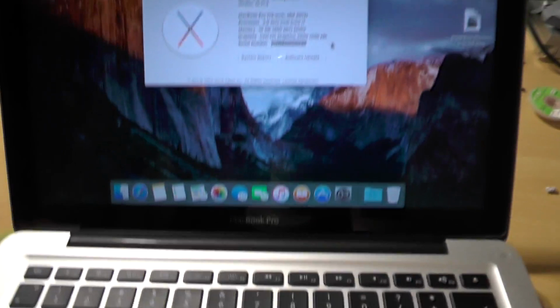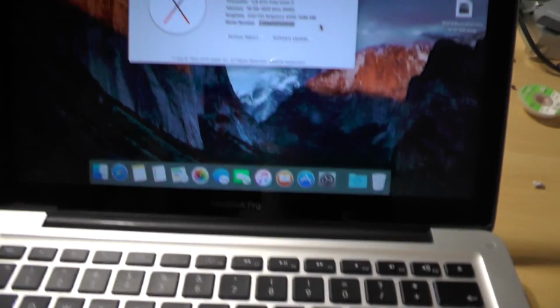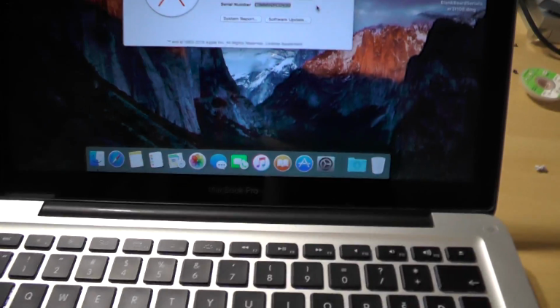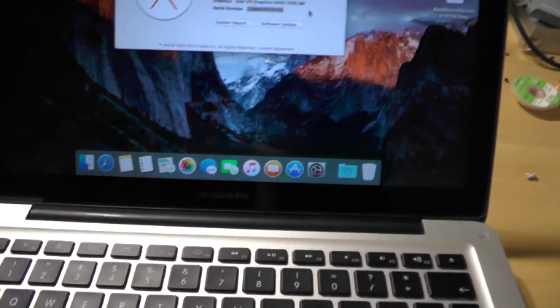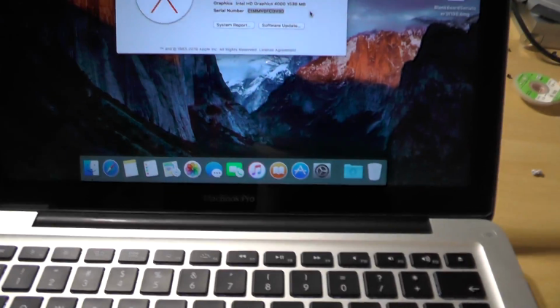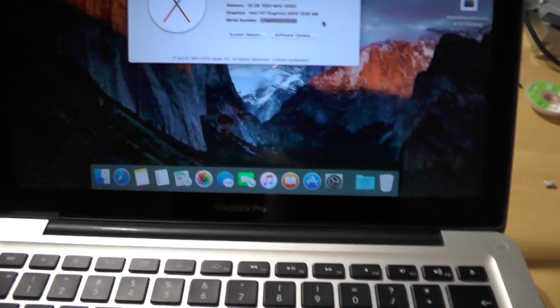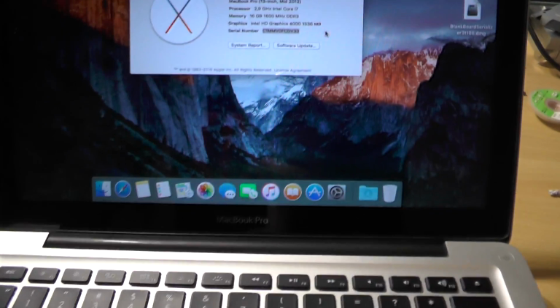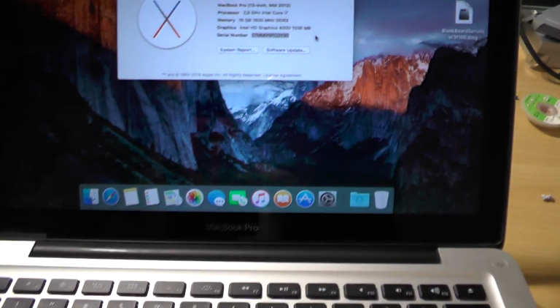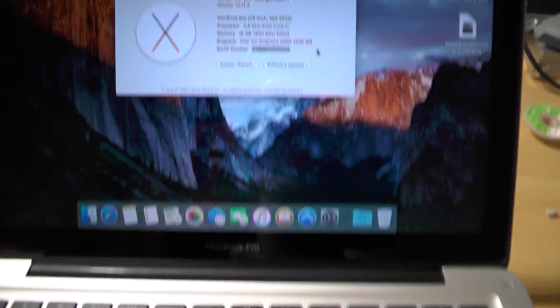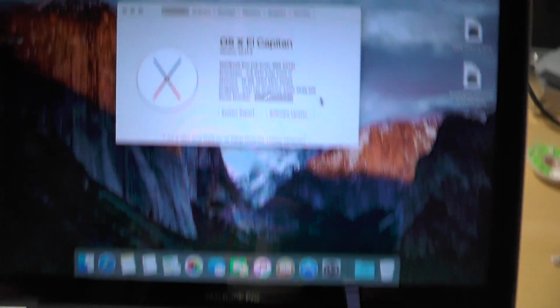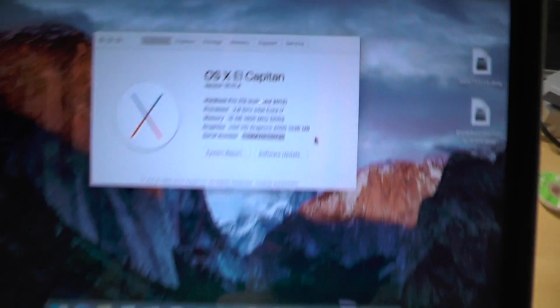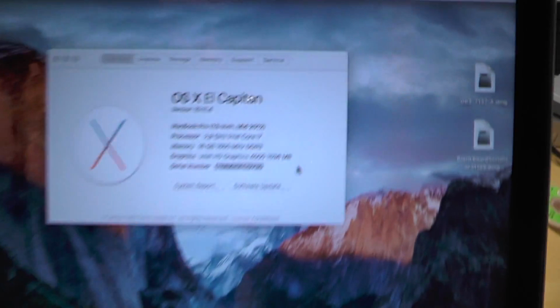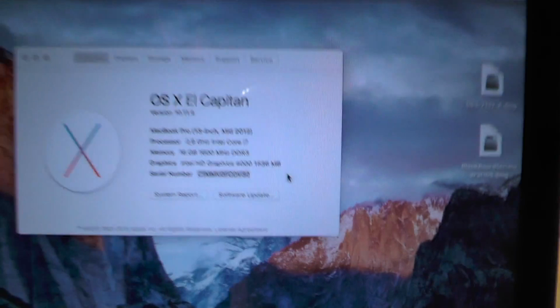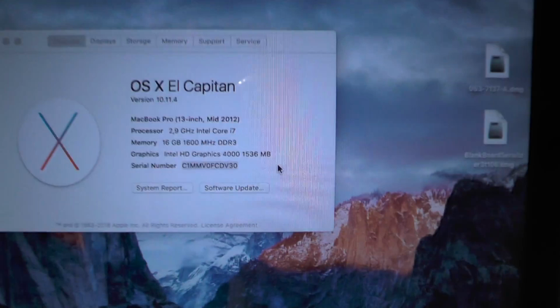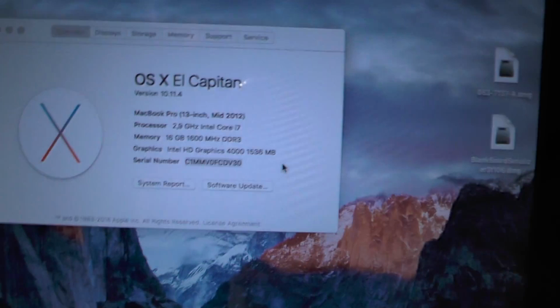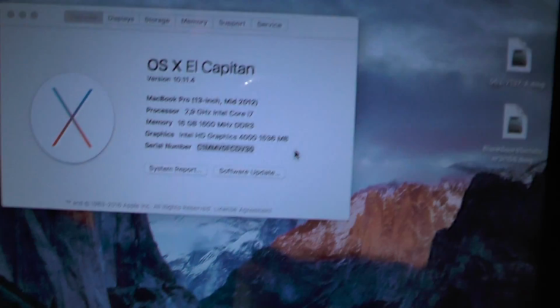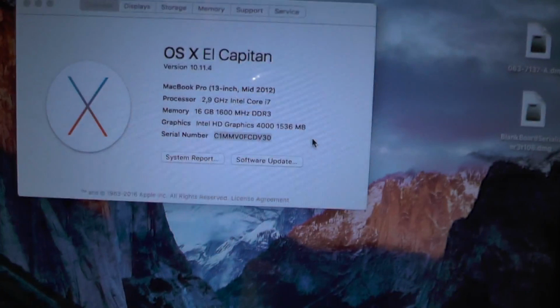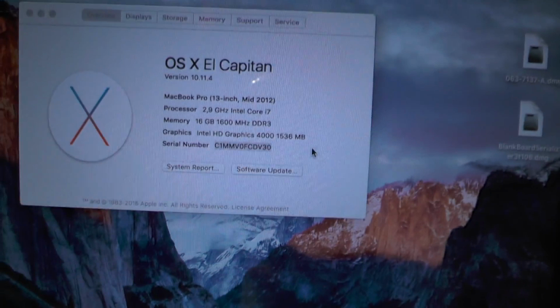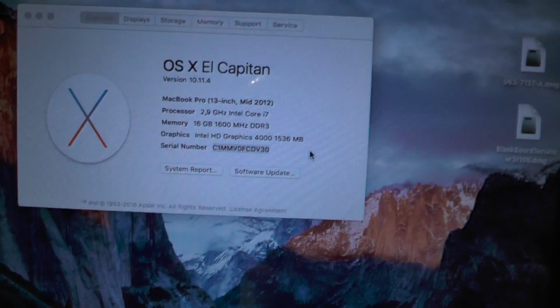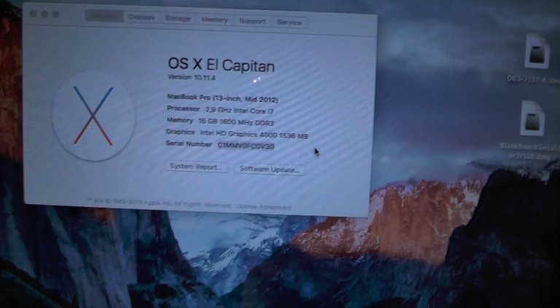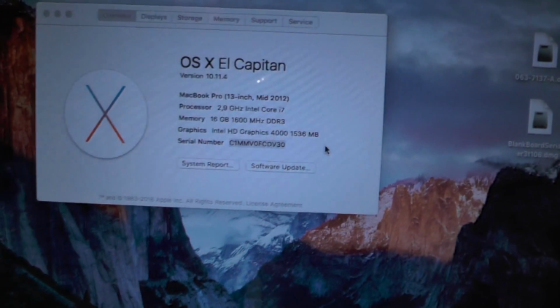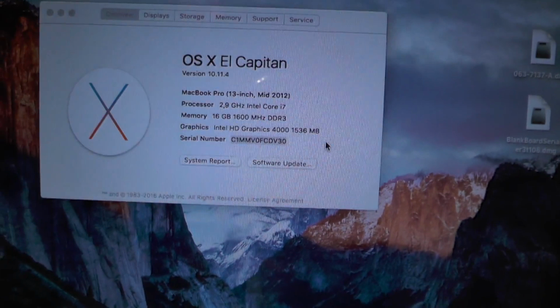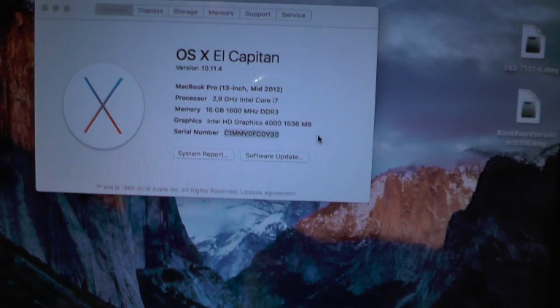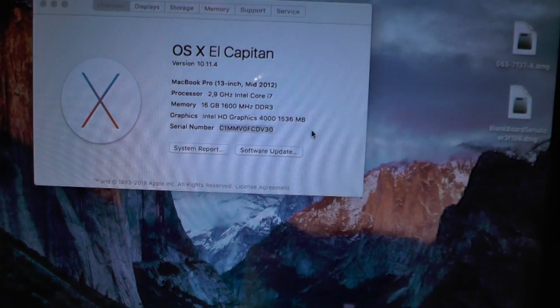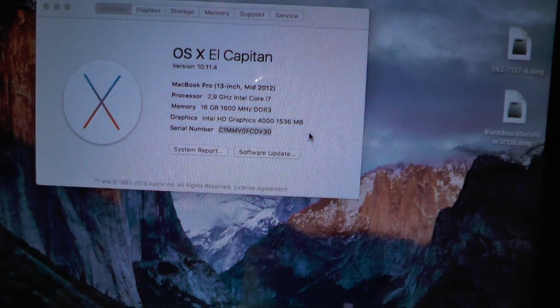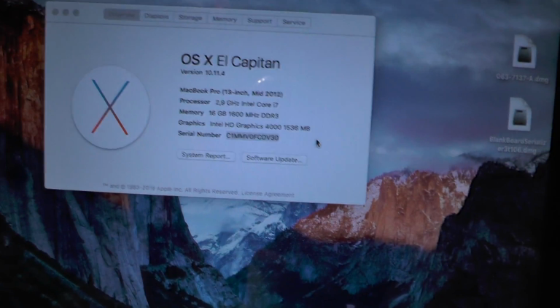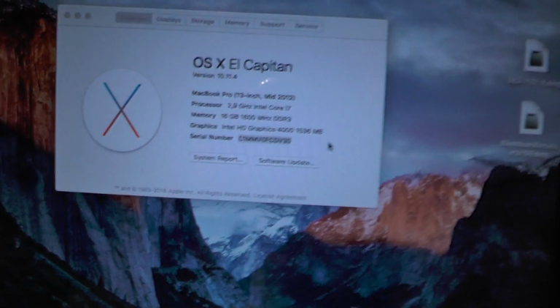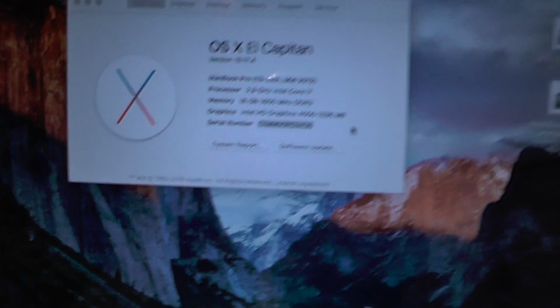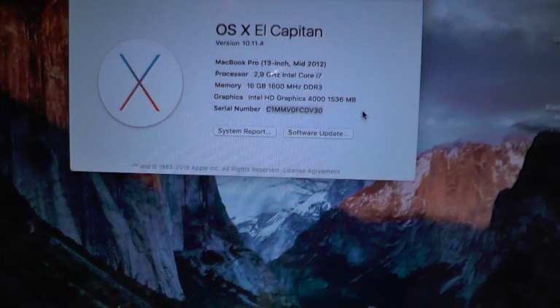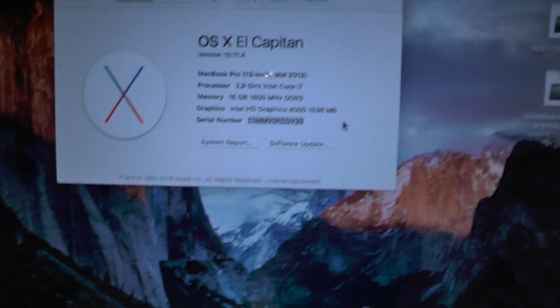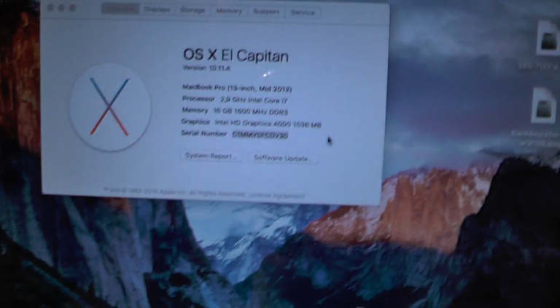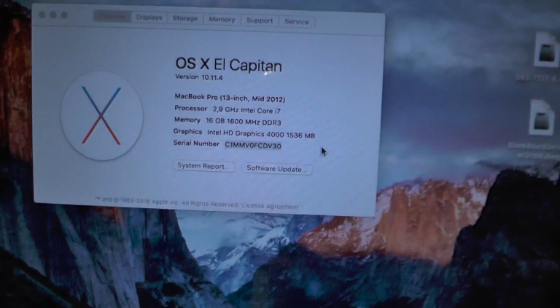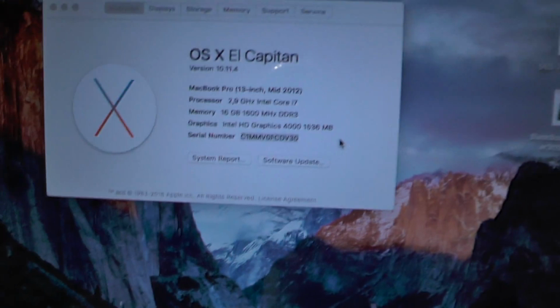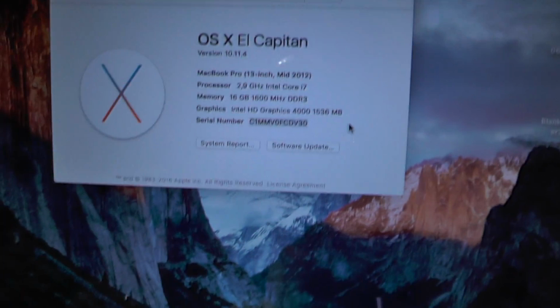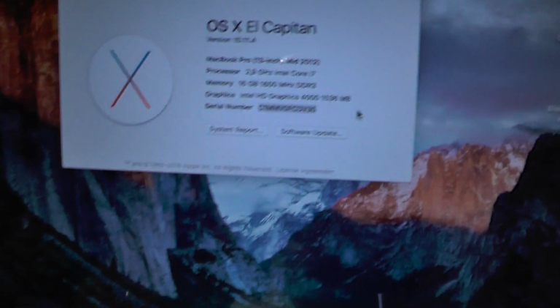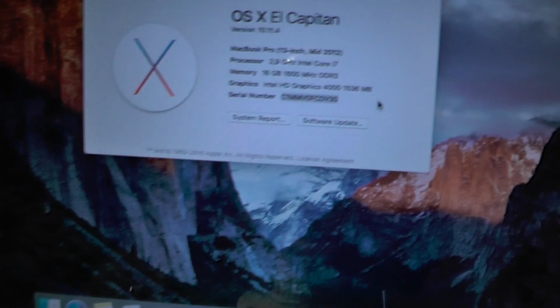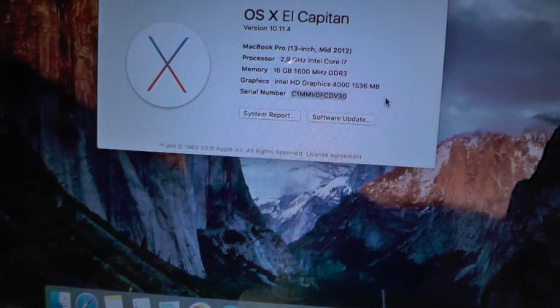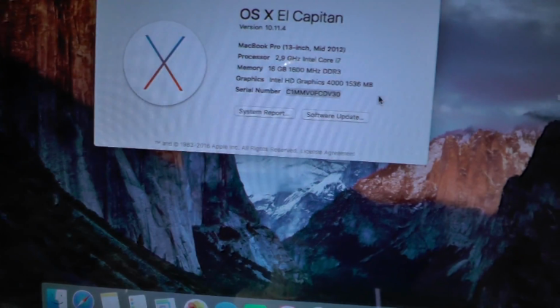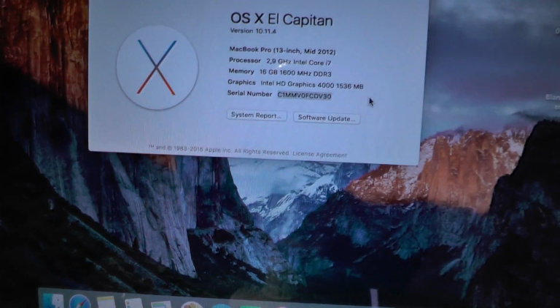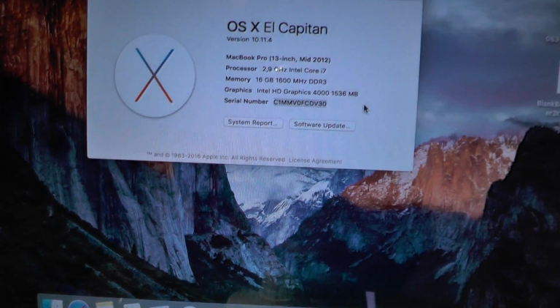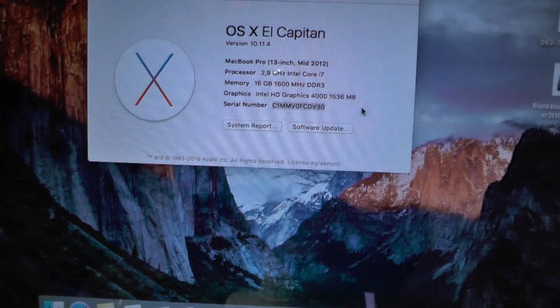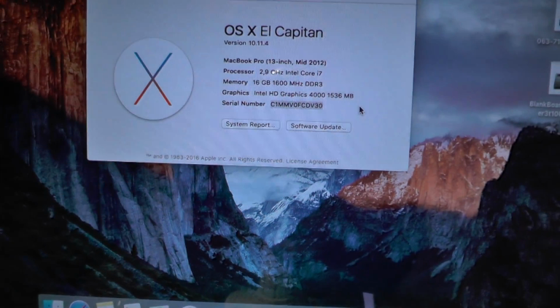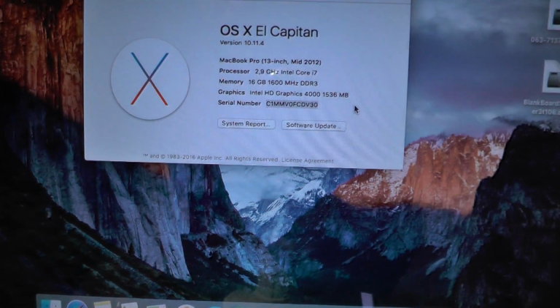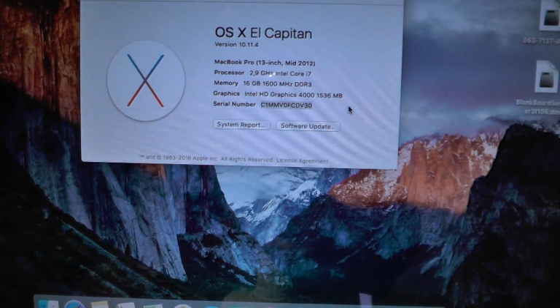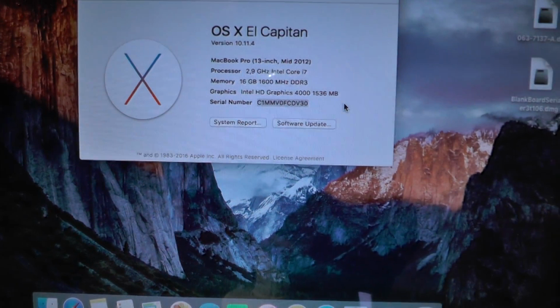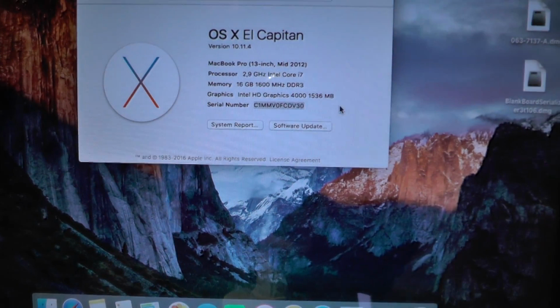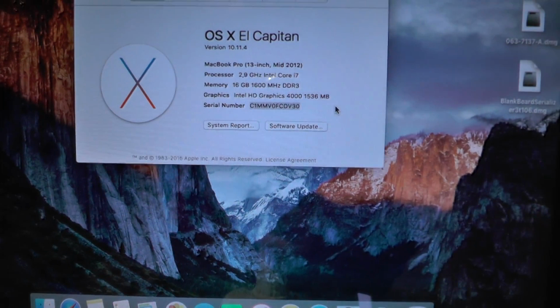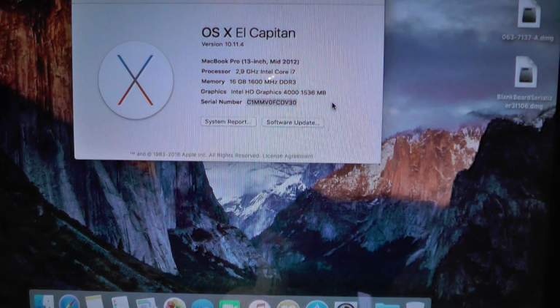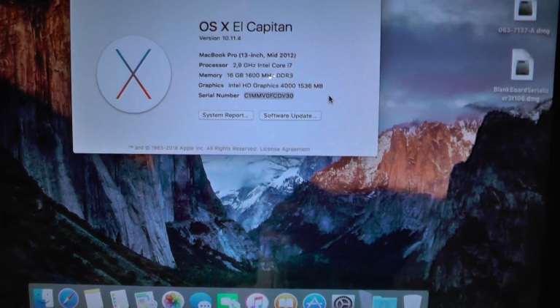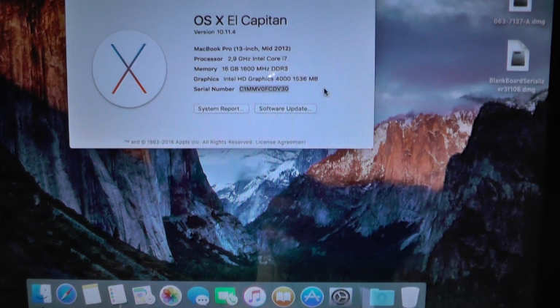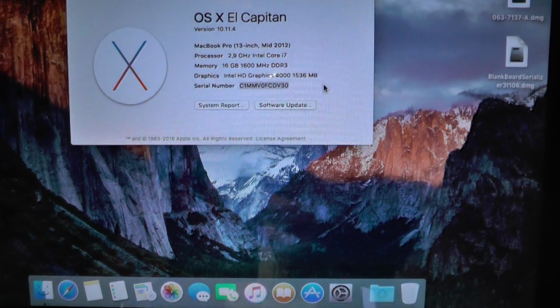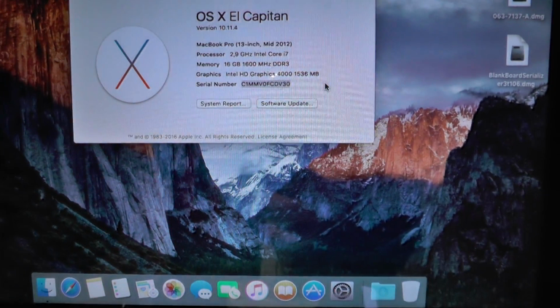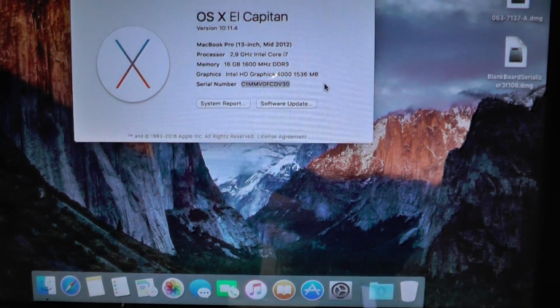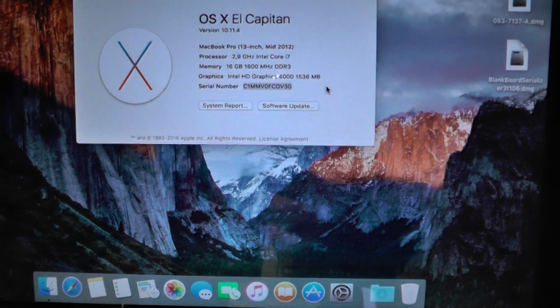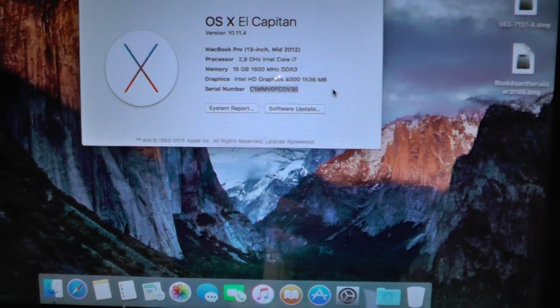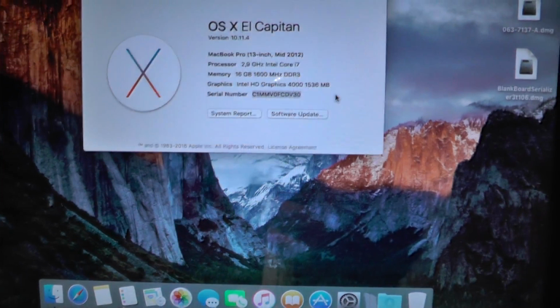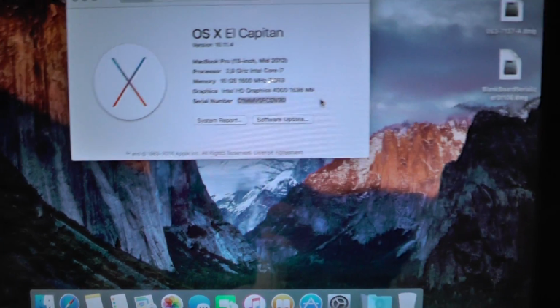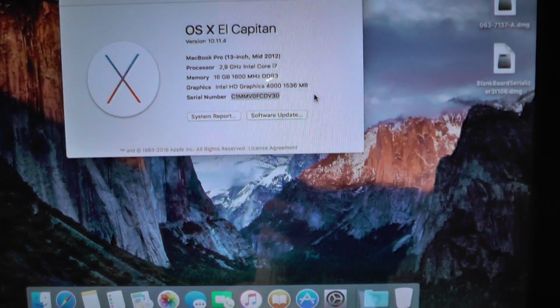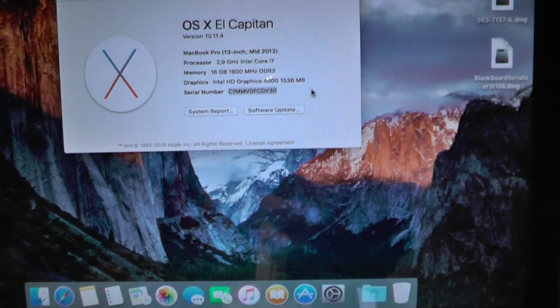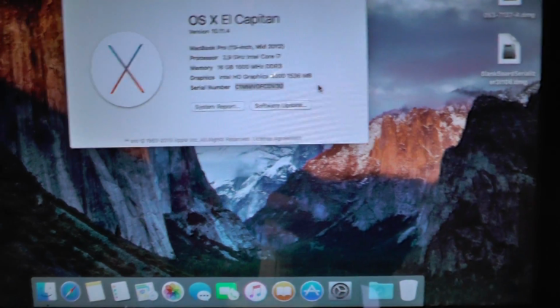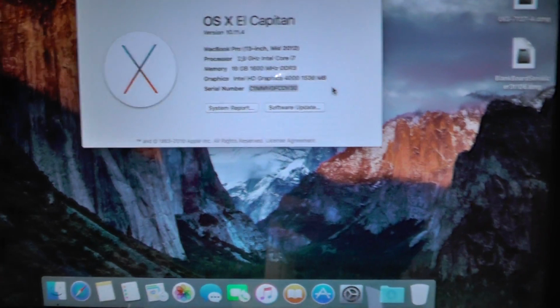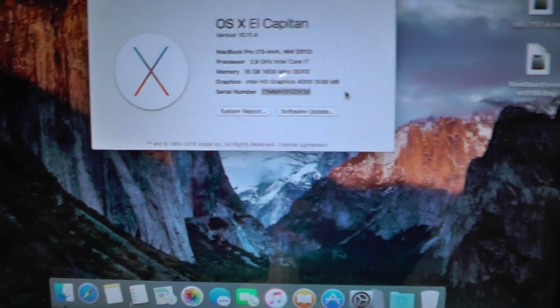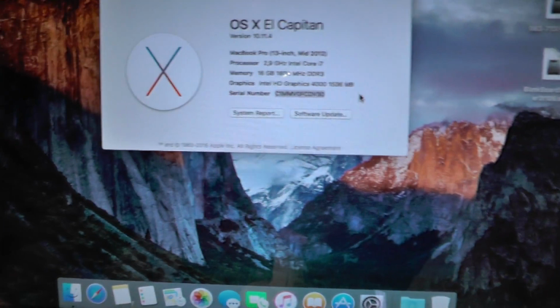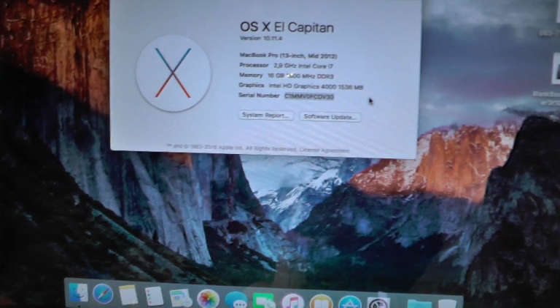Hello YouTube, my name is Vlad from iVlad.com and I will be showing you how to change the serial number on your MacBook — basically on any Mac.